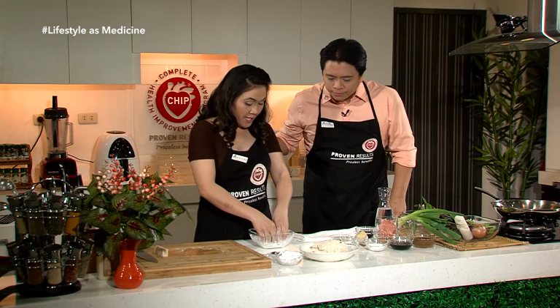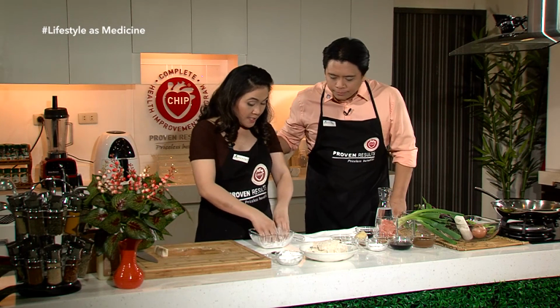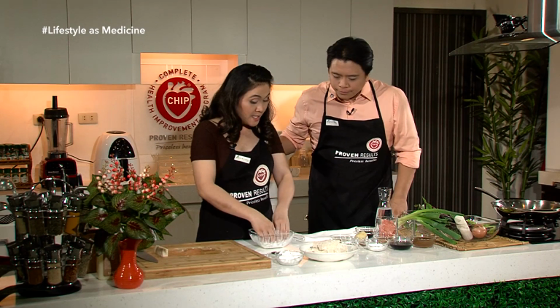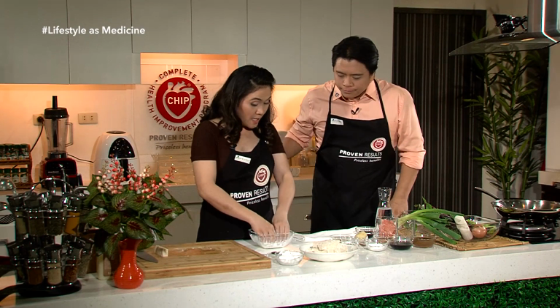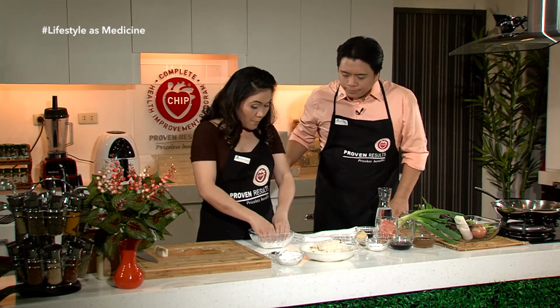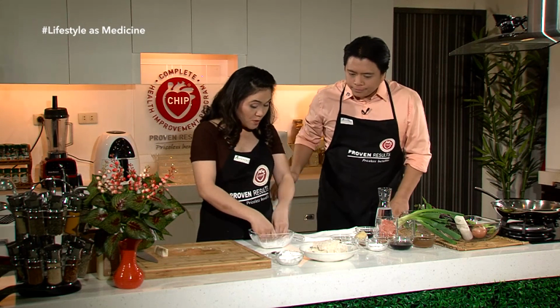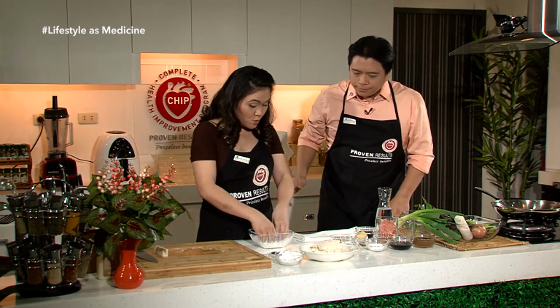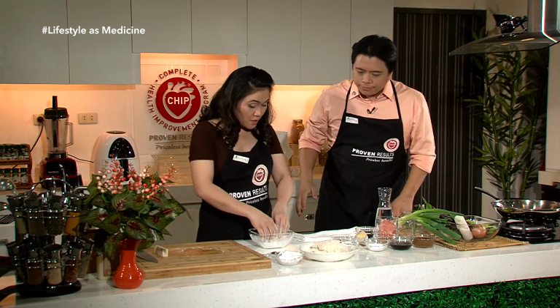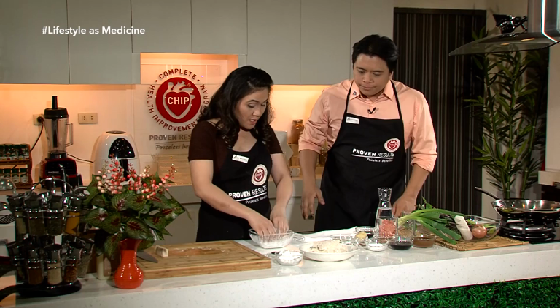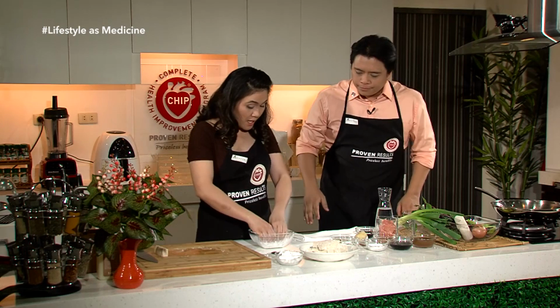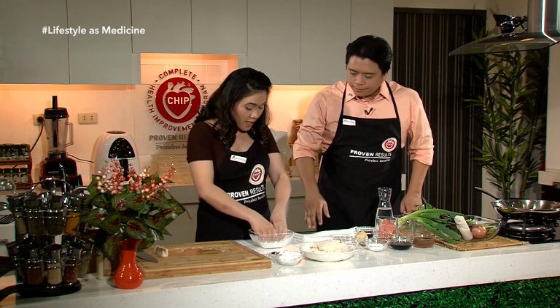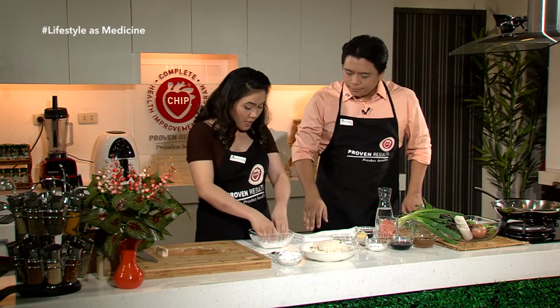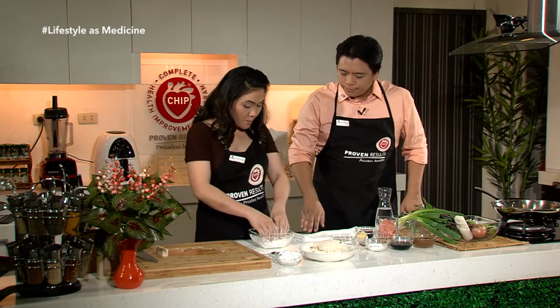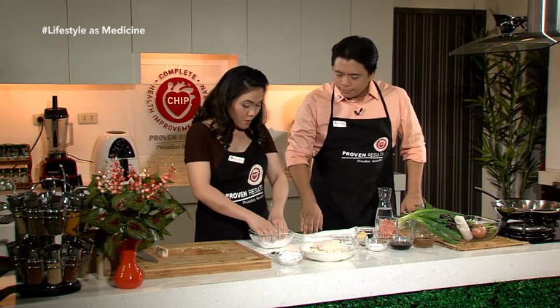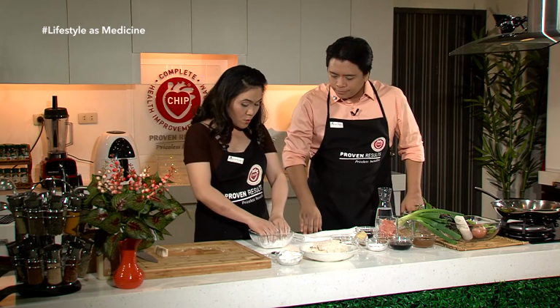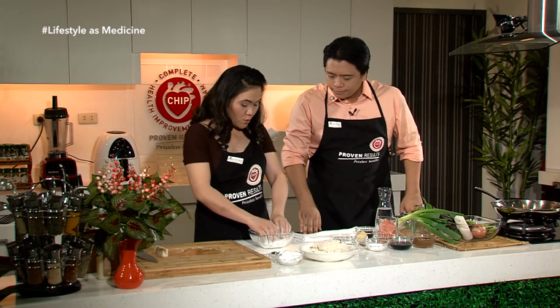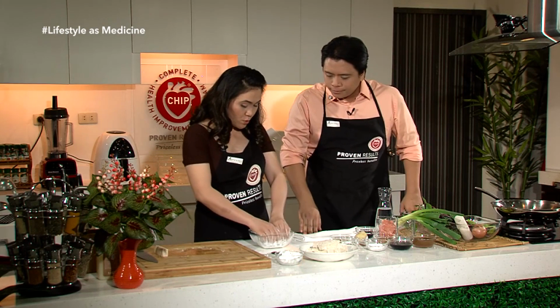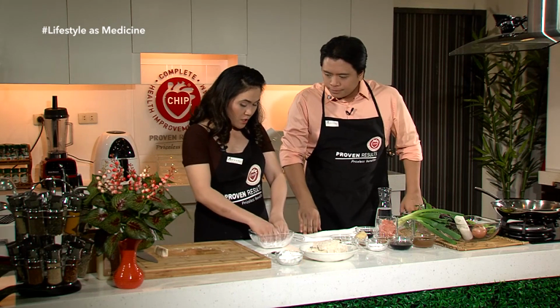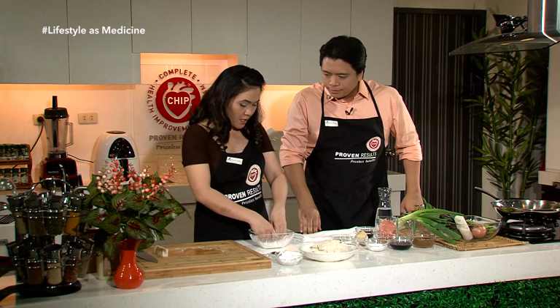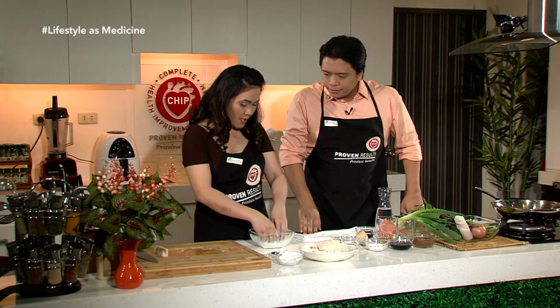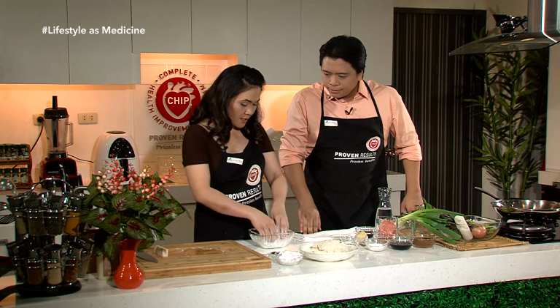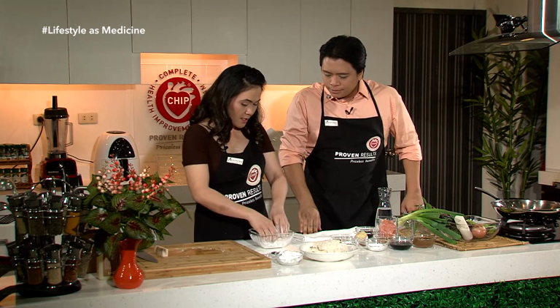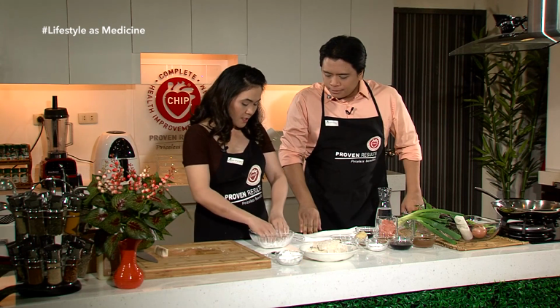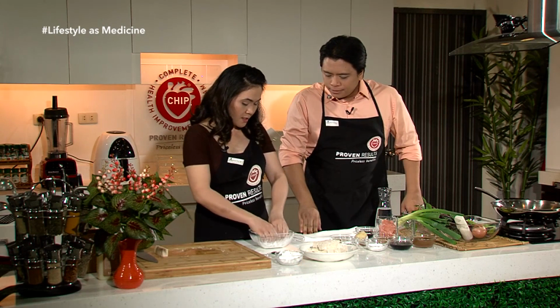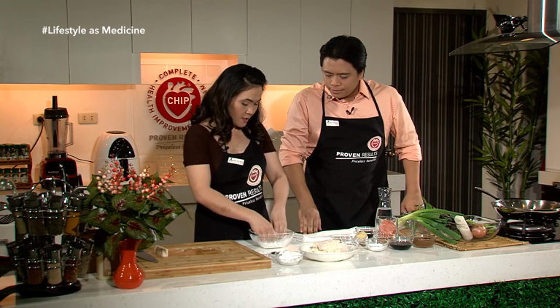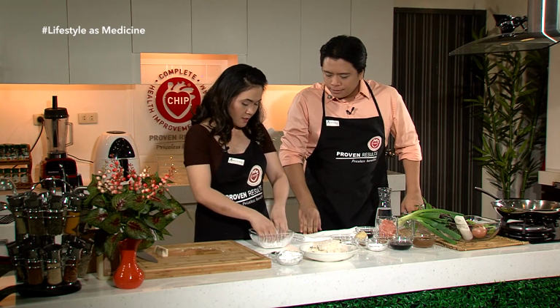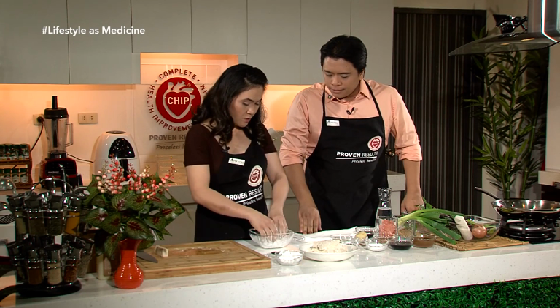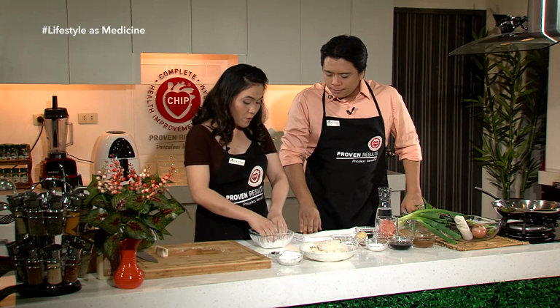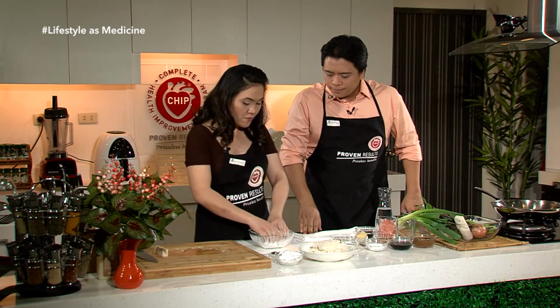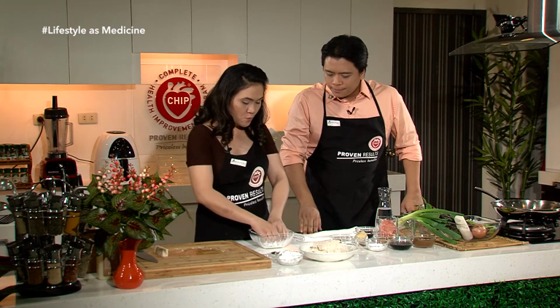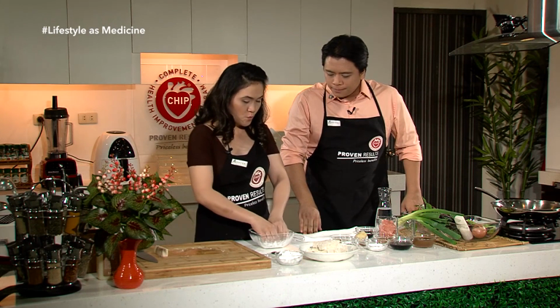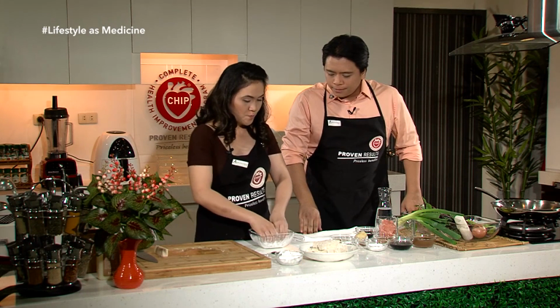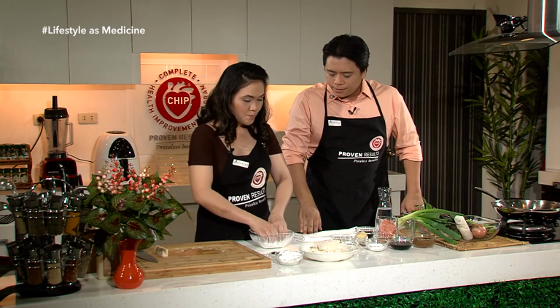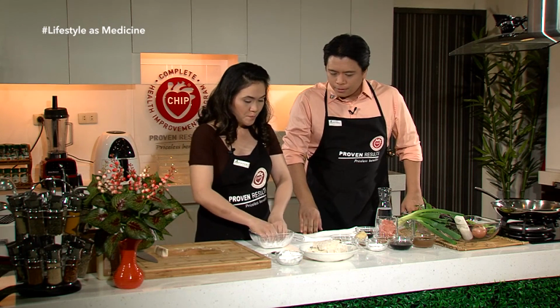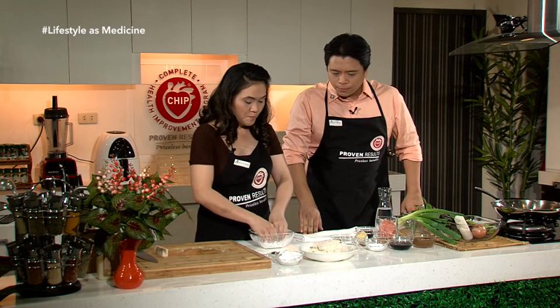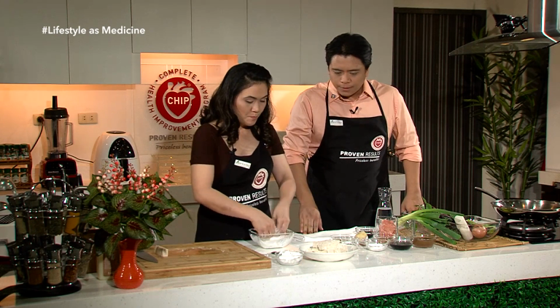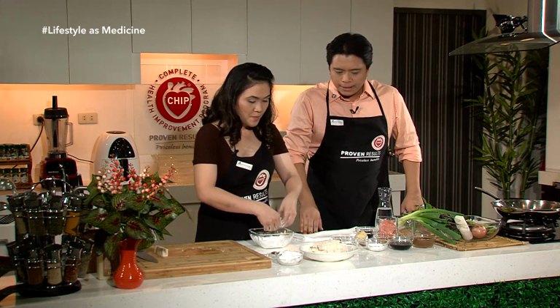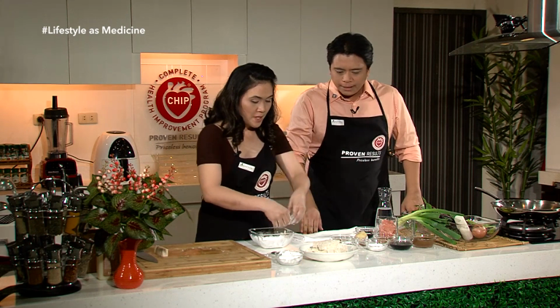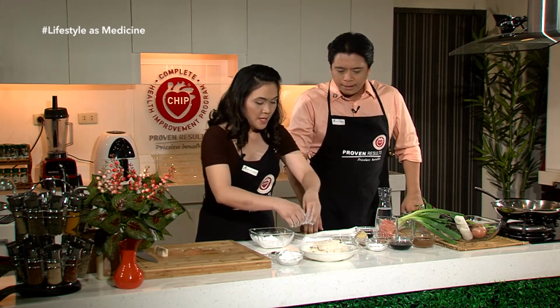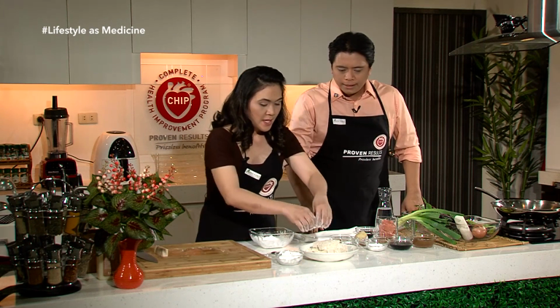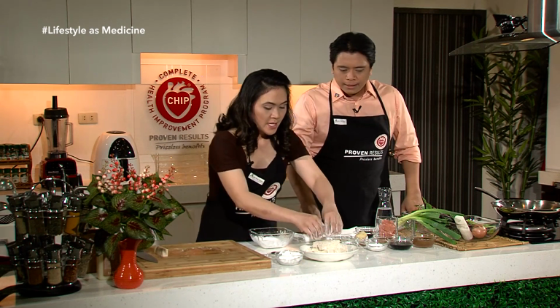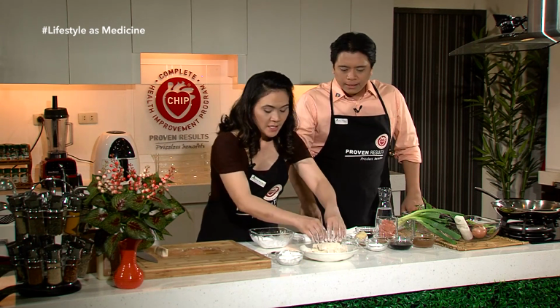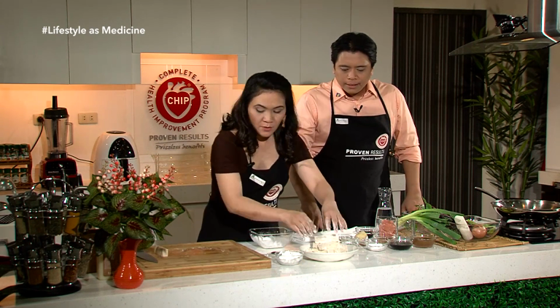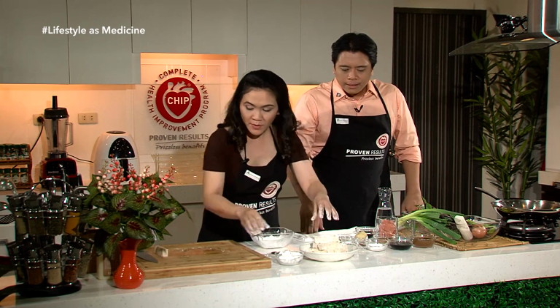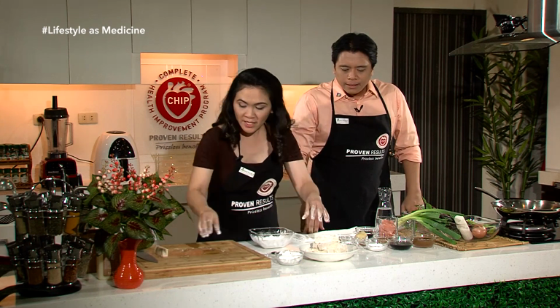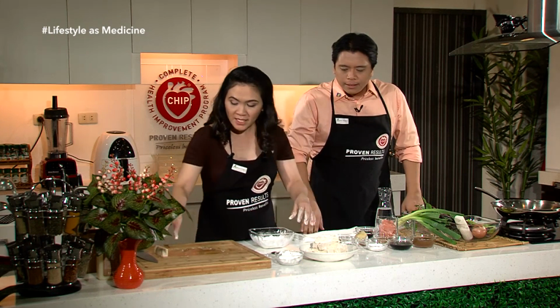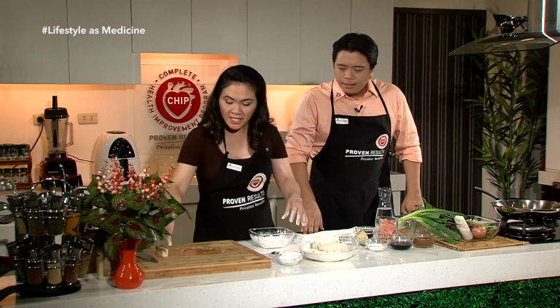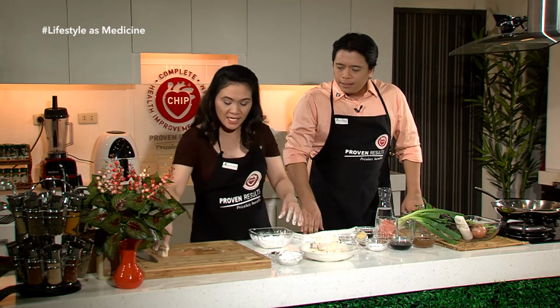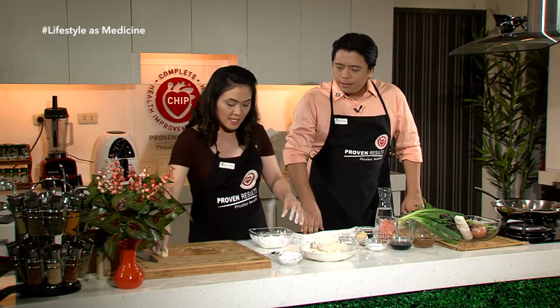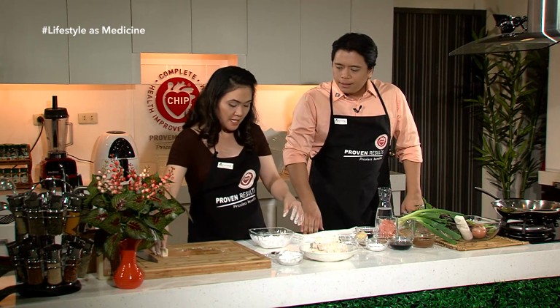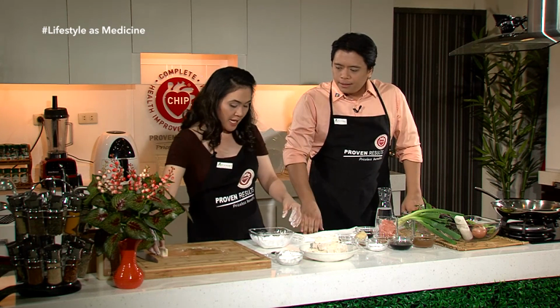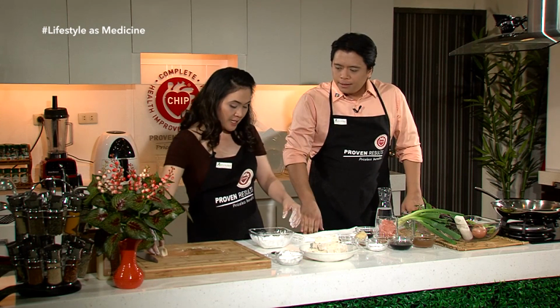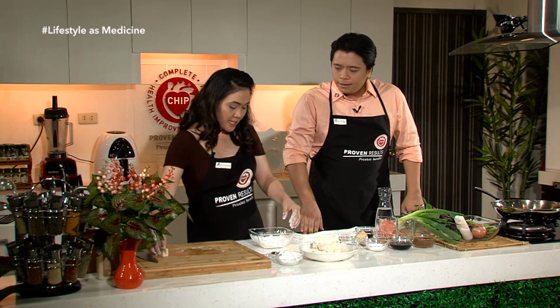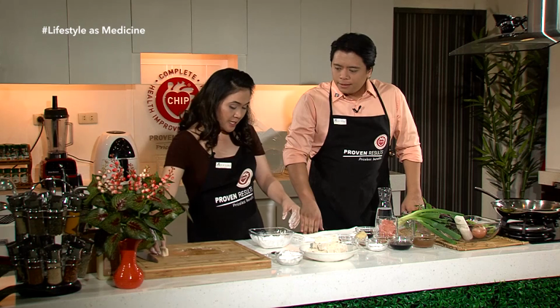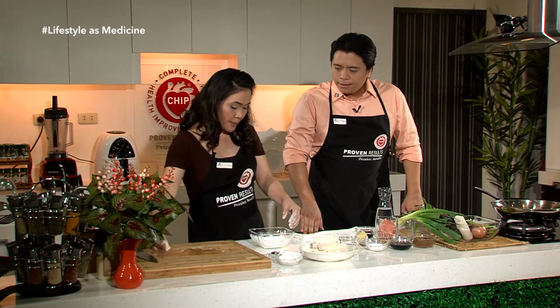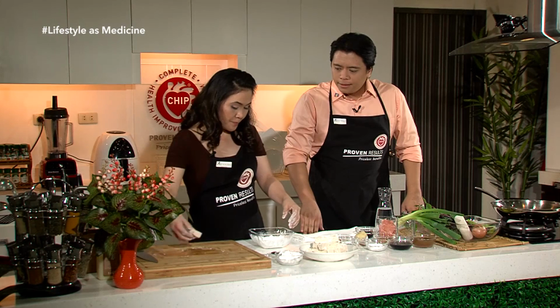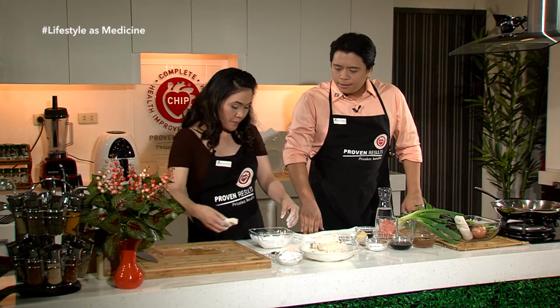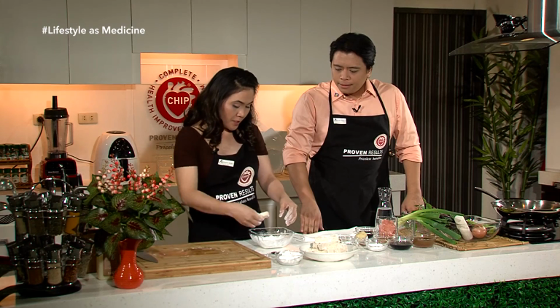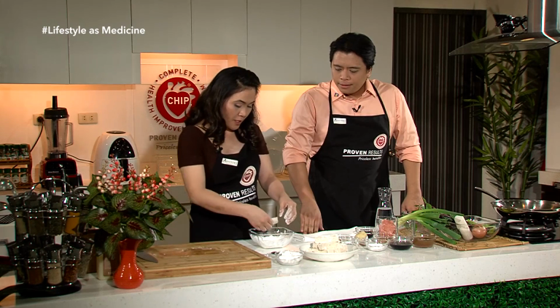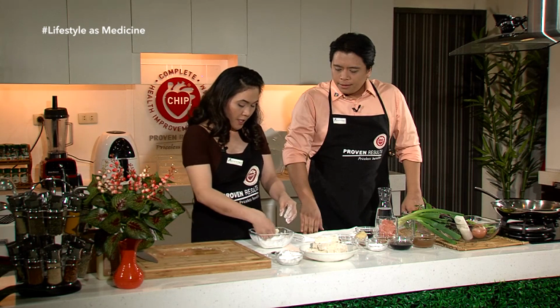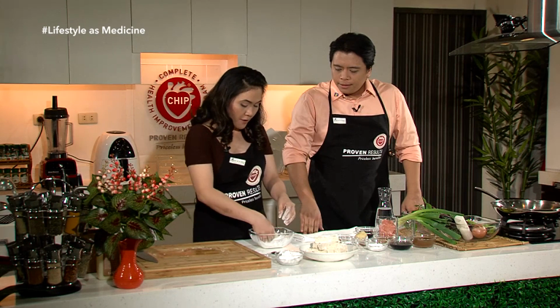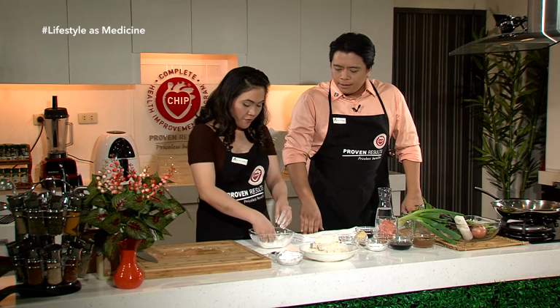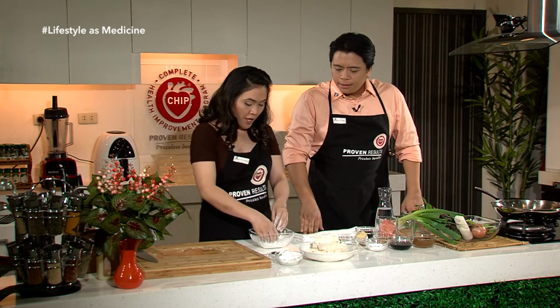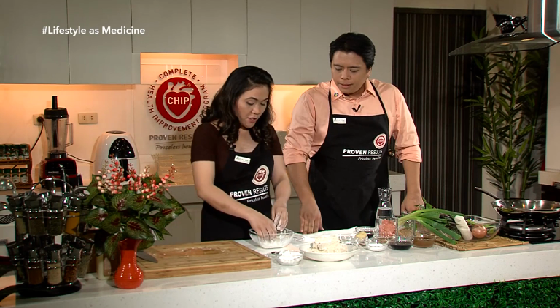Tinatapos ko na lang ang pagkakot ng ating tofu at i-ready na rin natin ang ating air fryer.